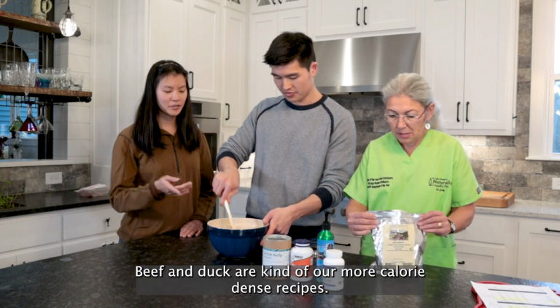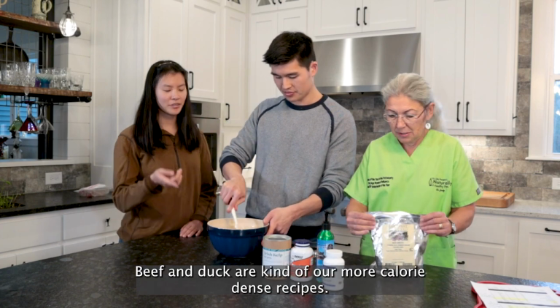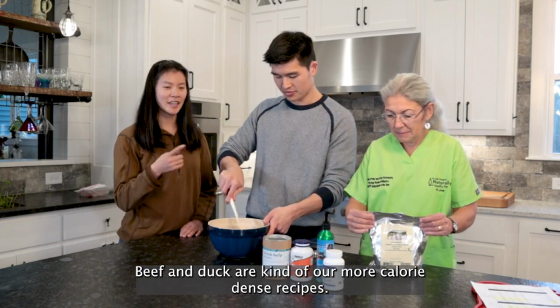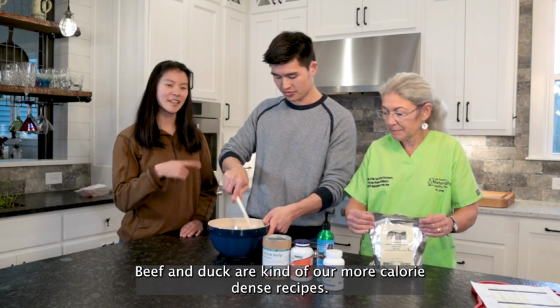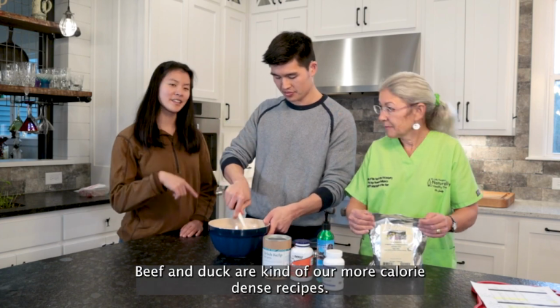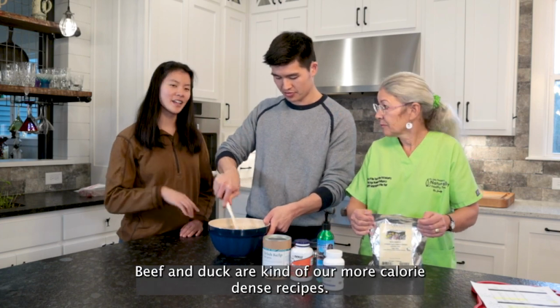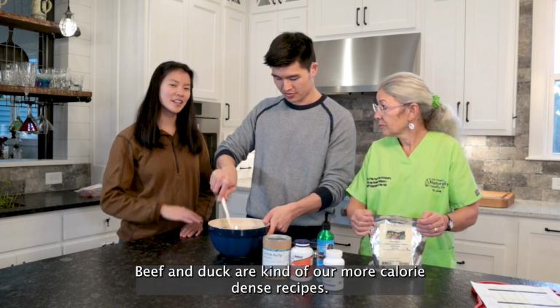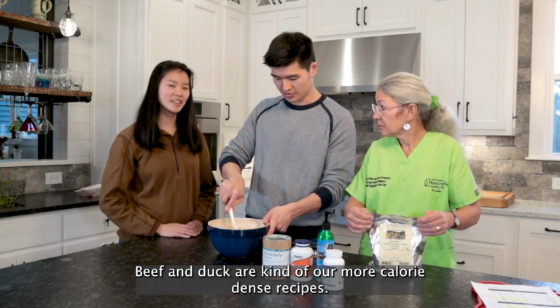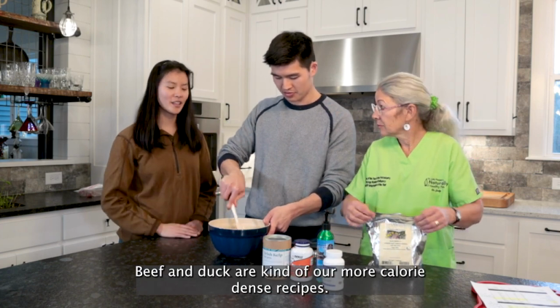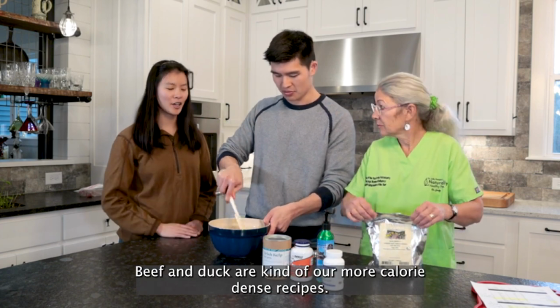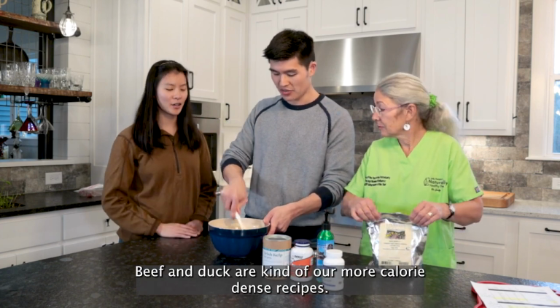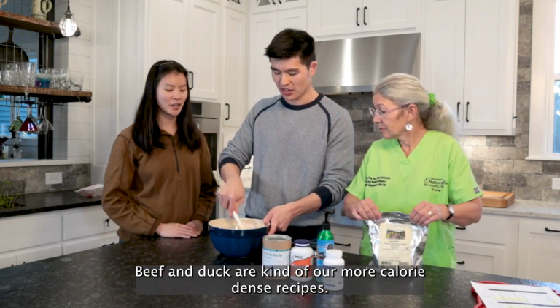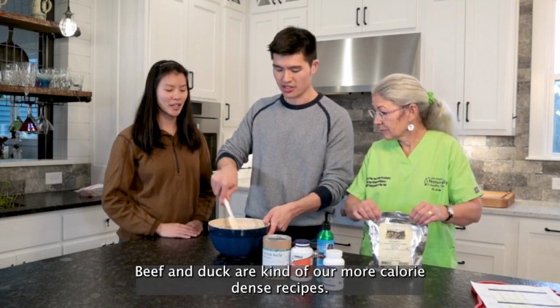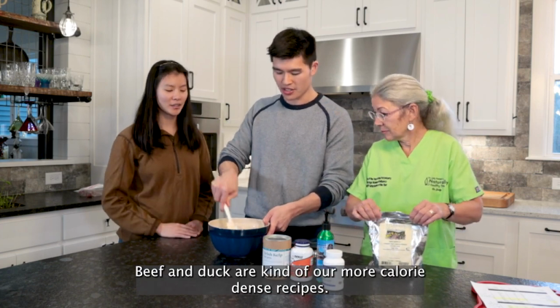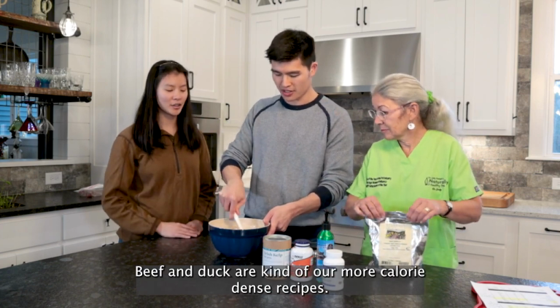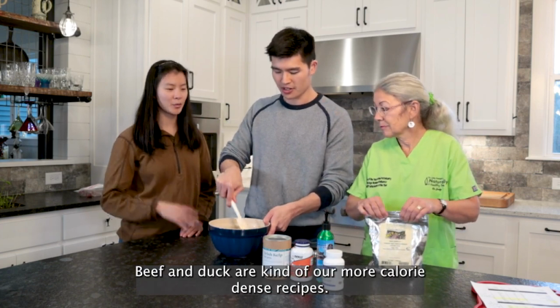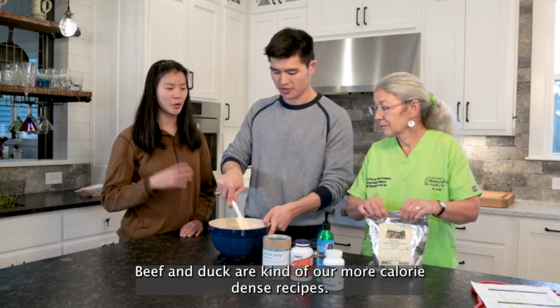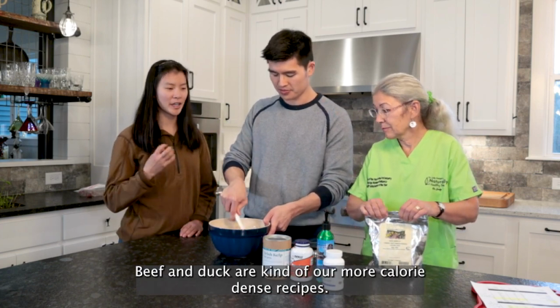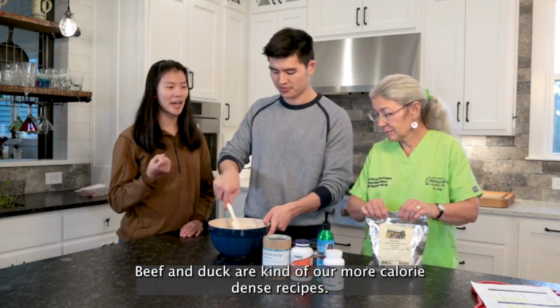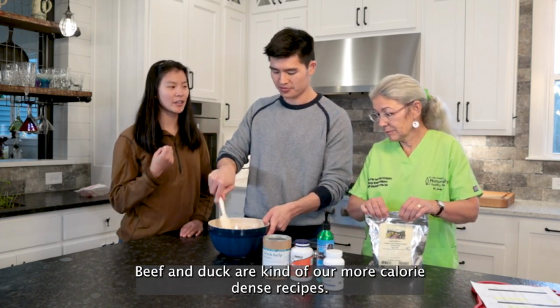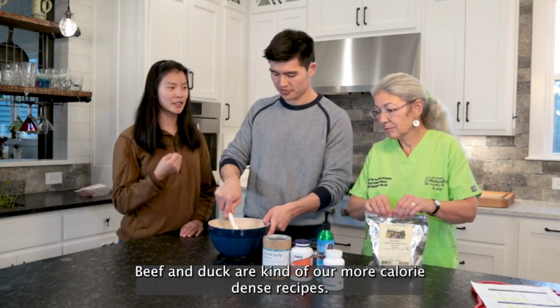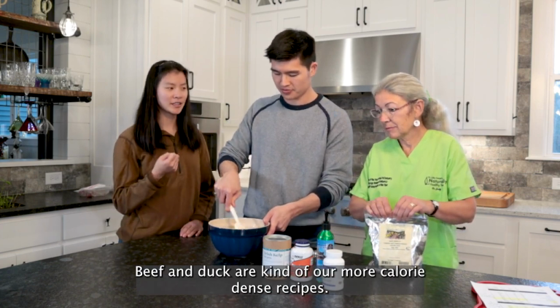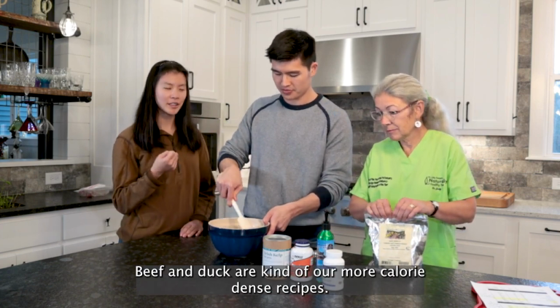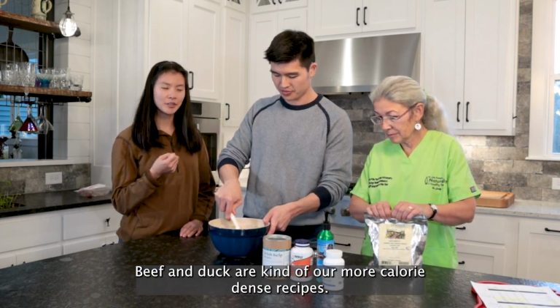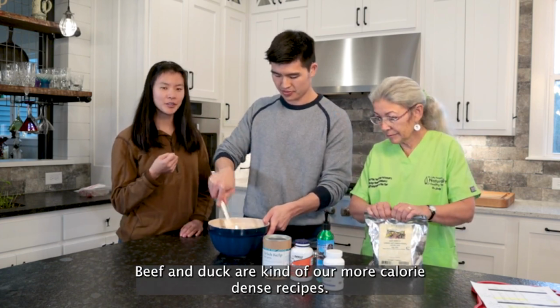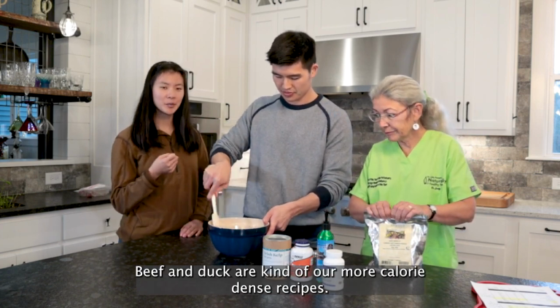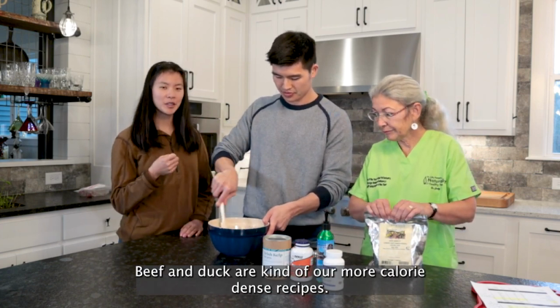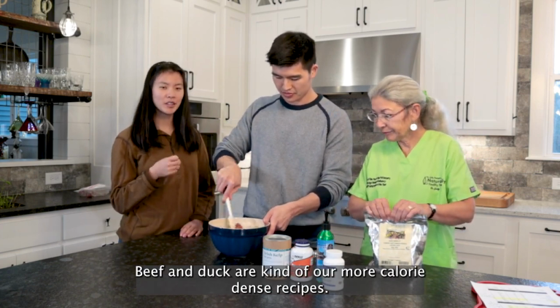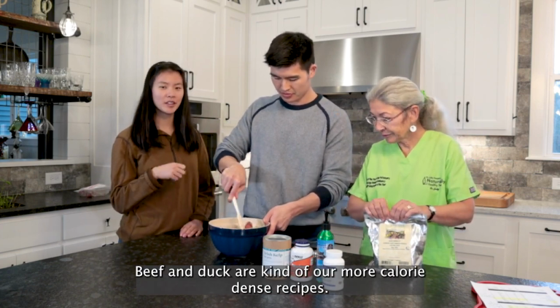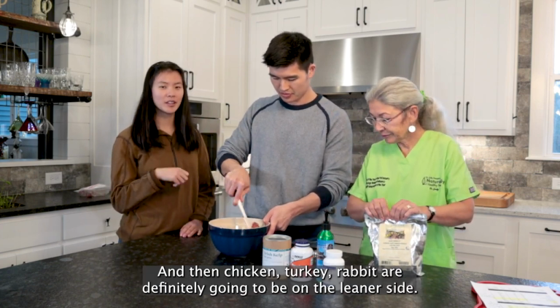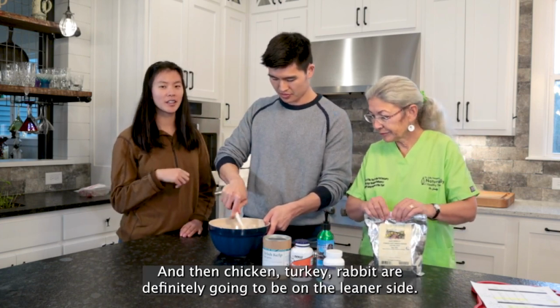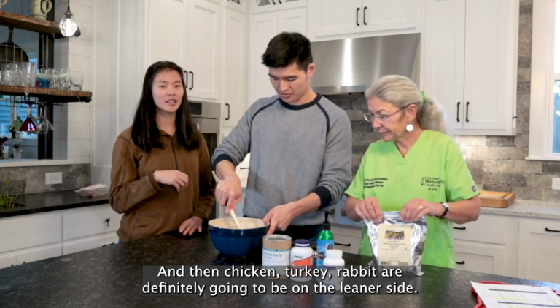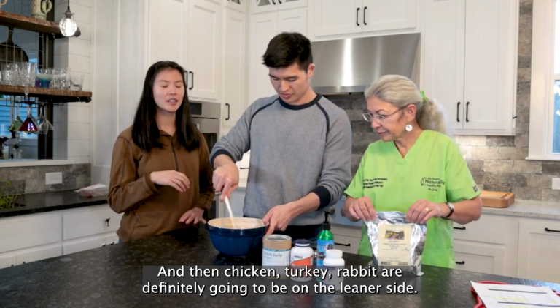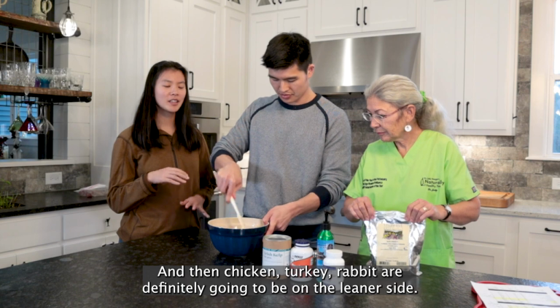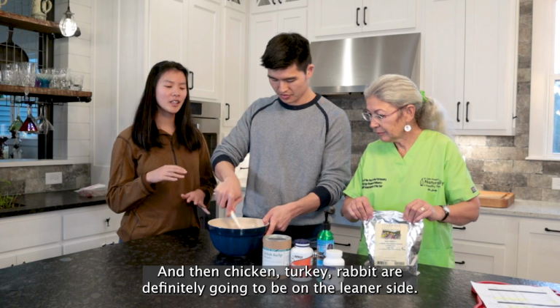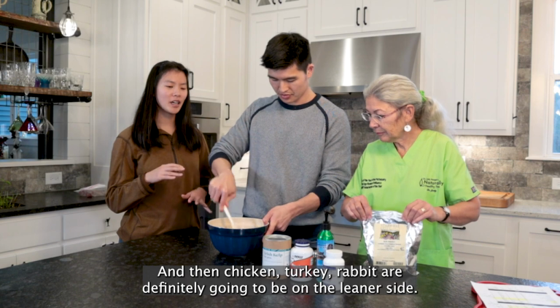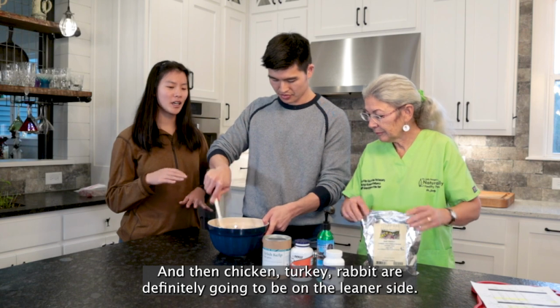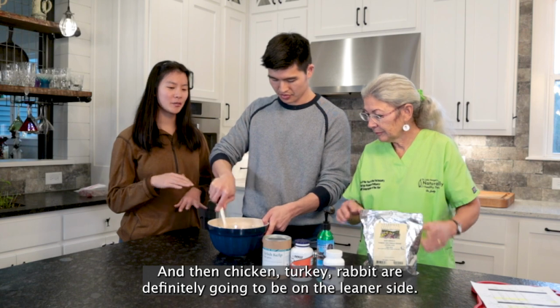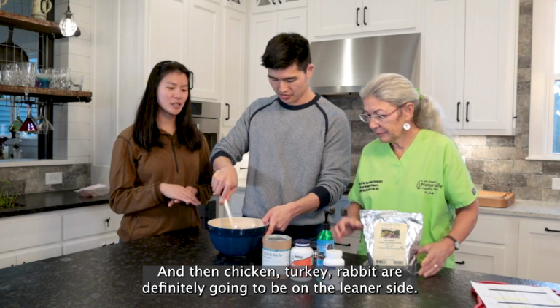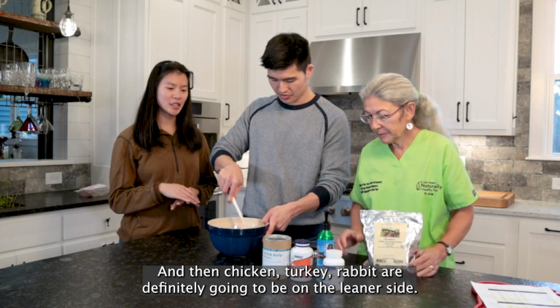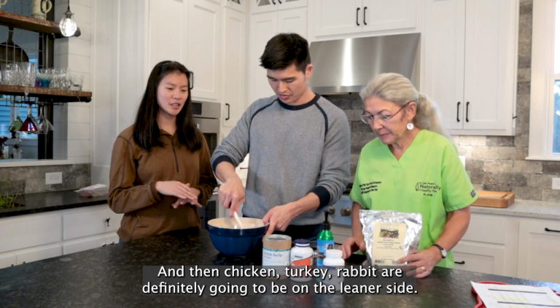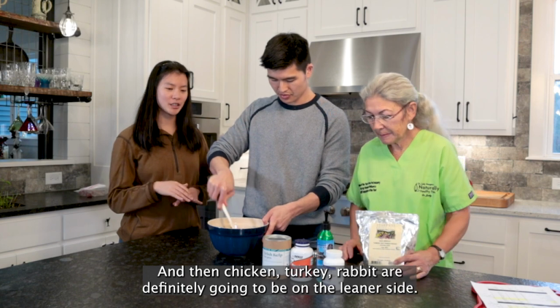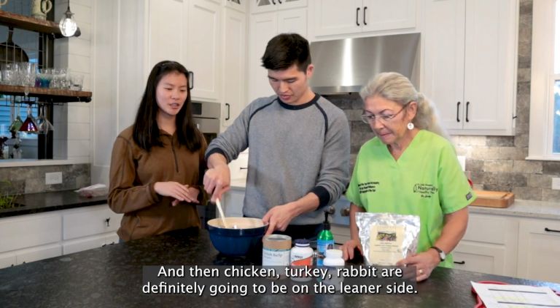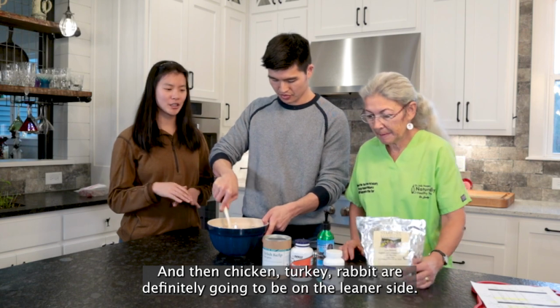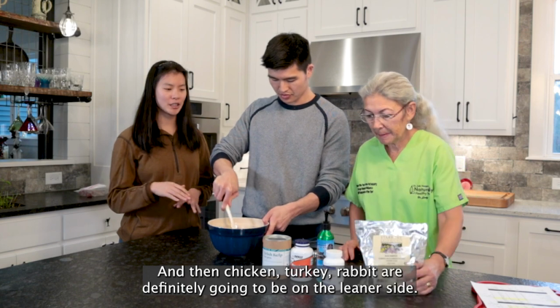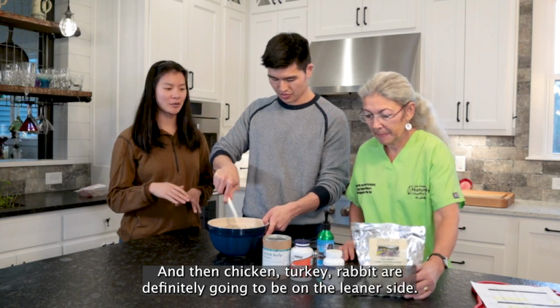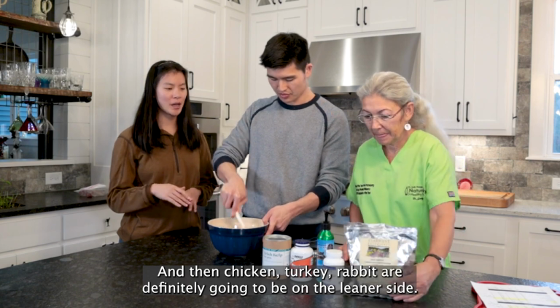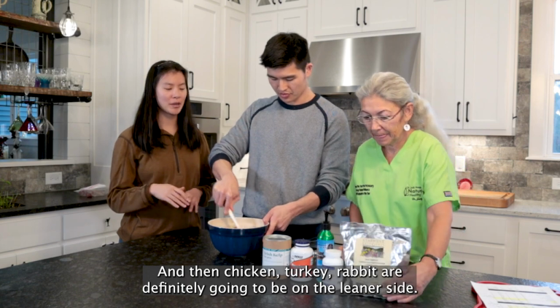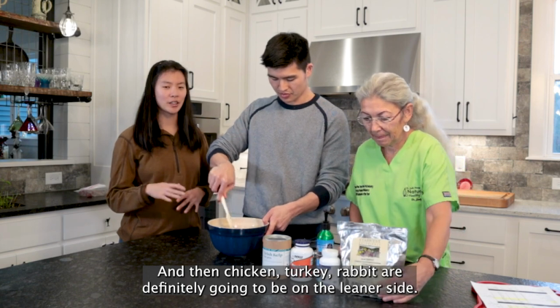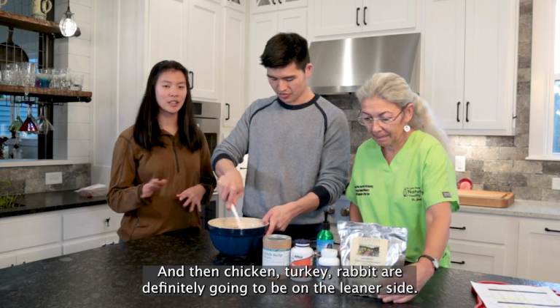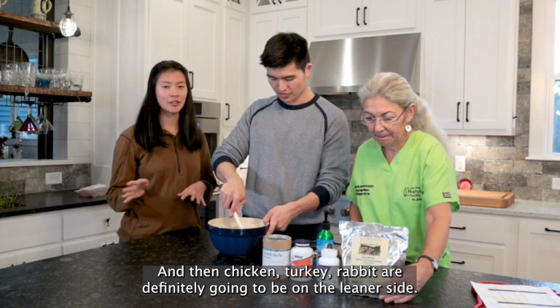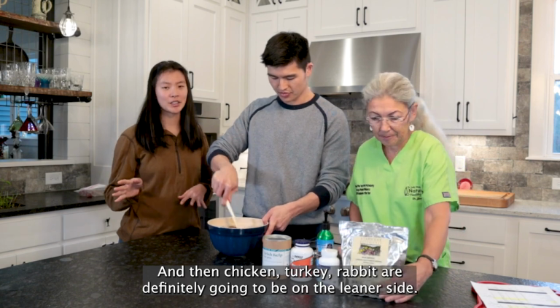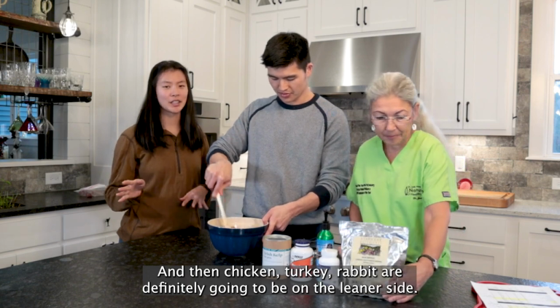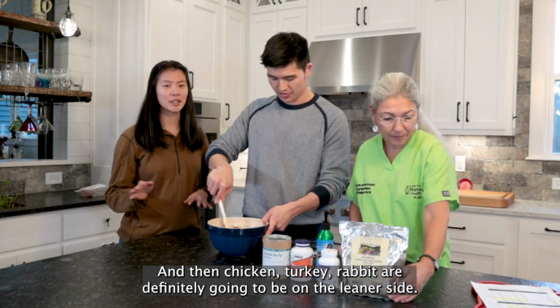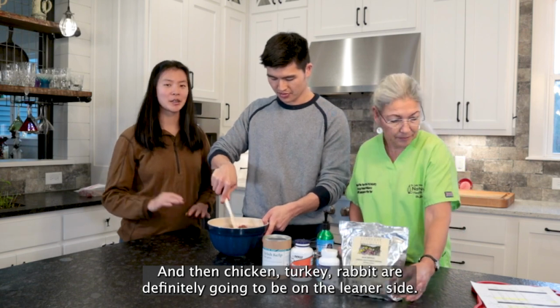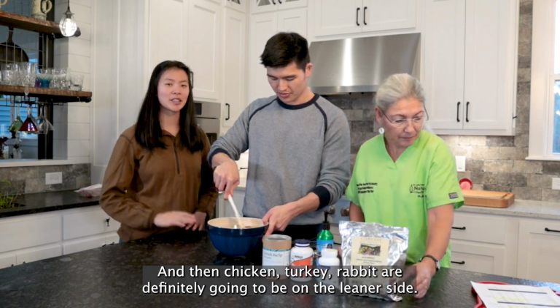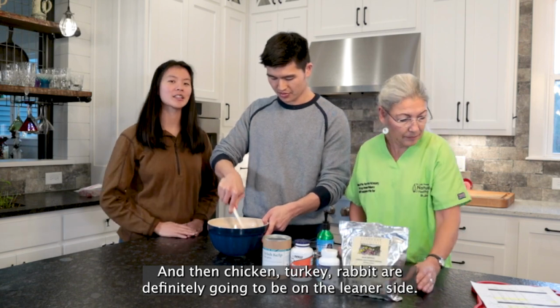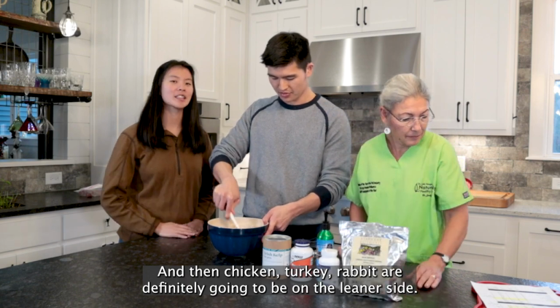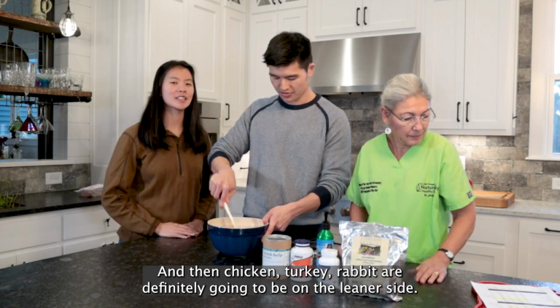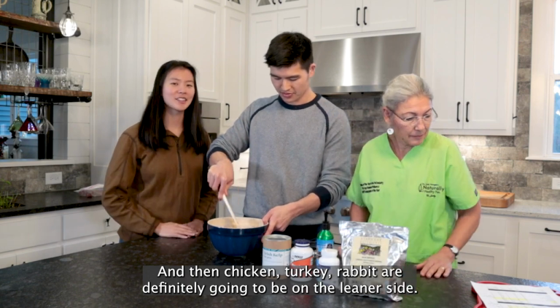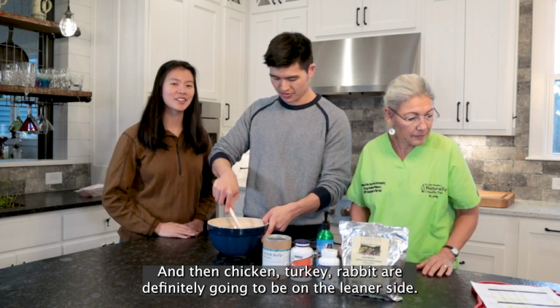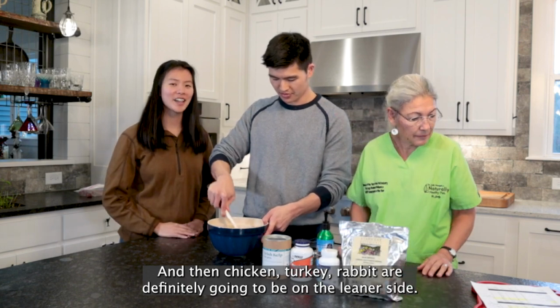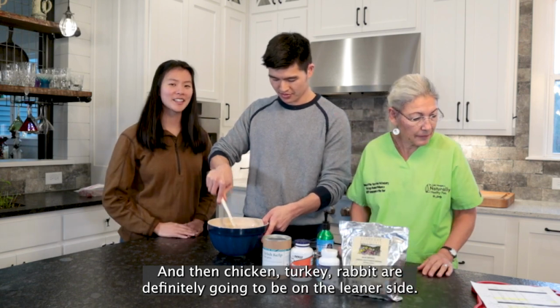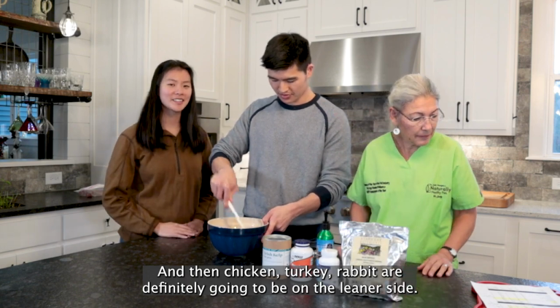Beef and duck are kind of our more calorie-dense recipes, and then chicken, turkey, and rabbit are definitely going to be on the leaner side.